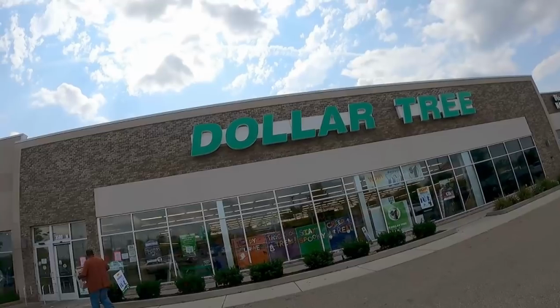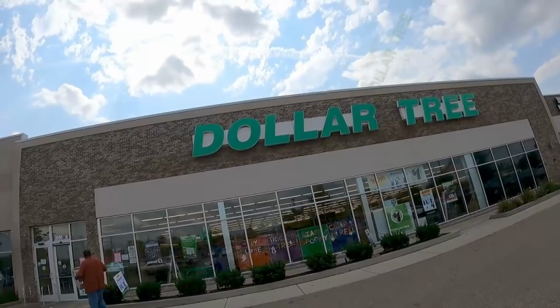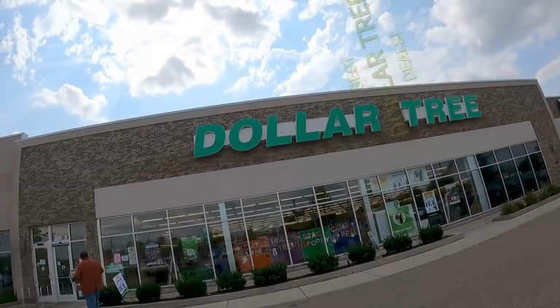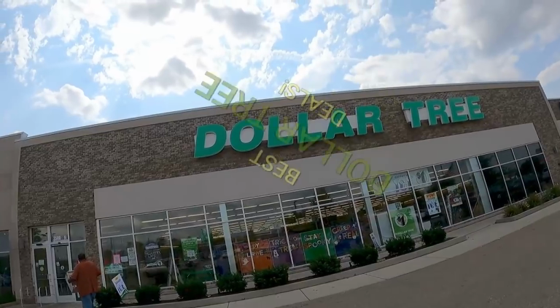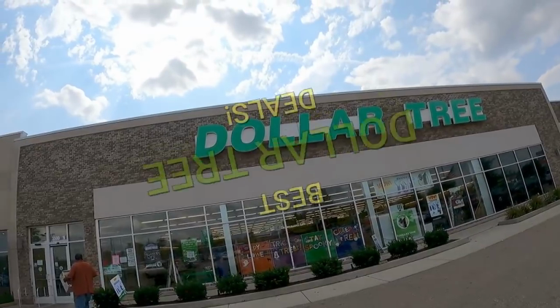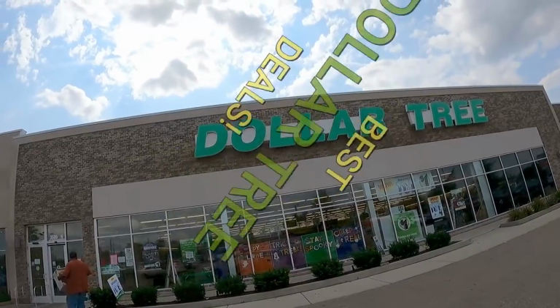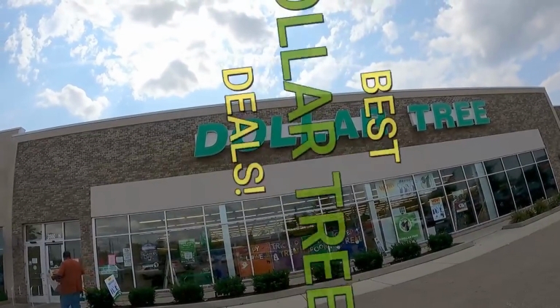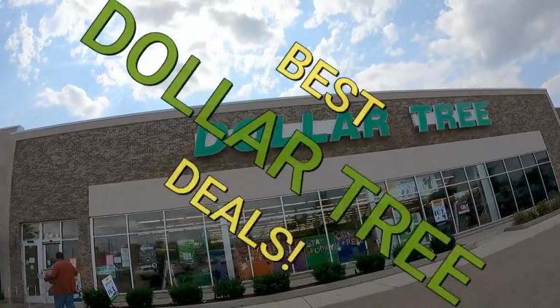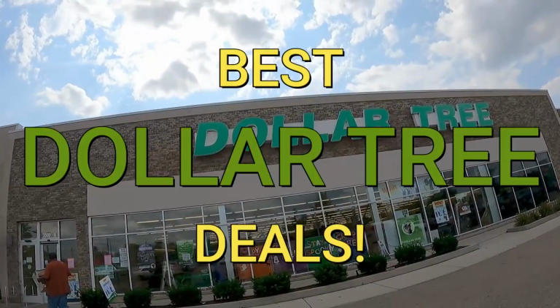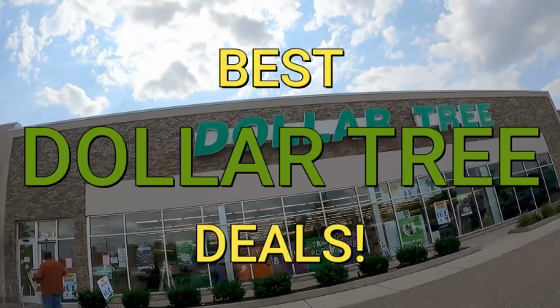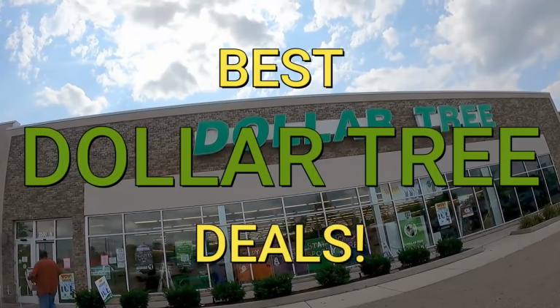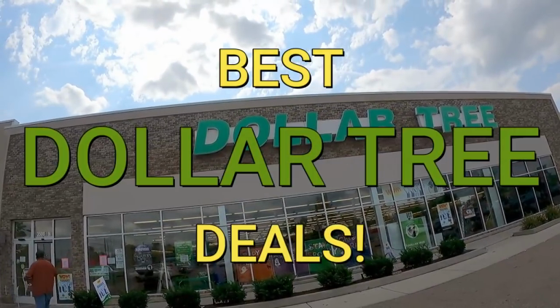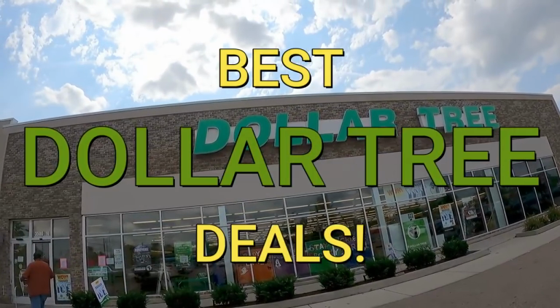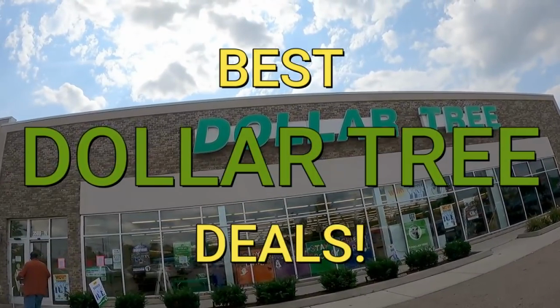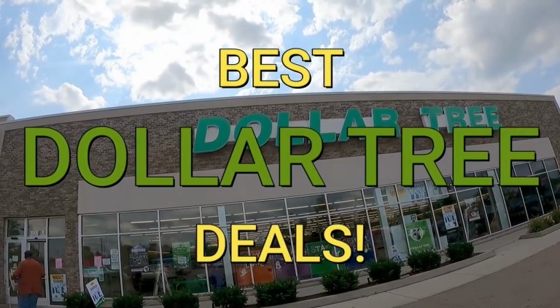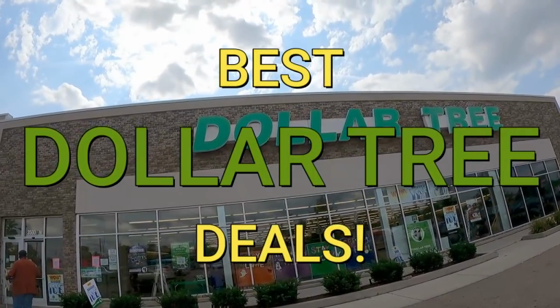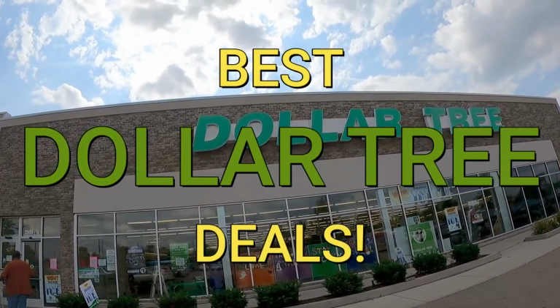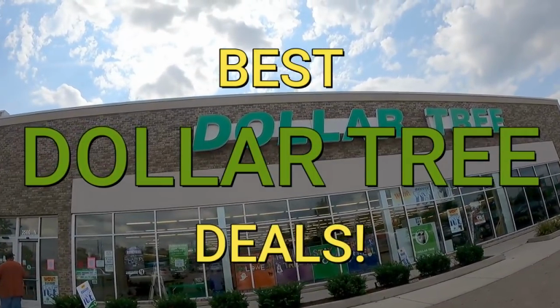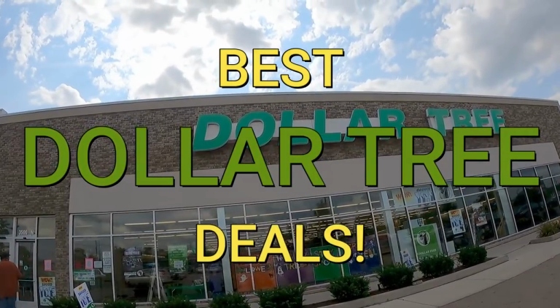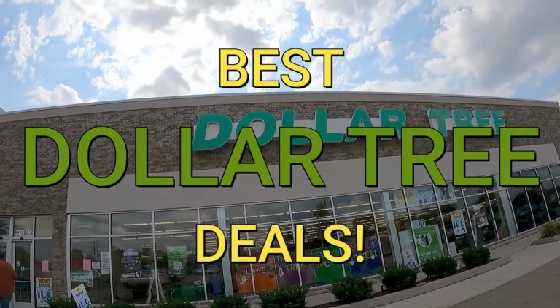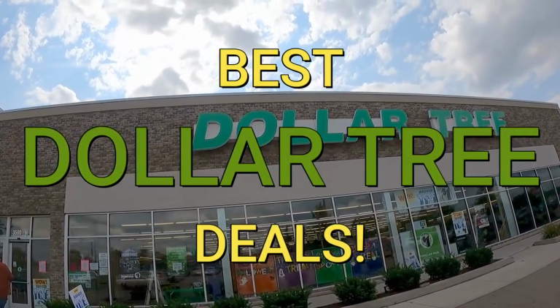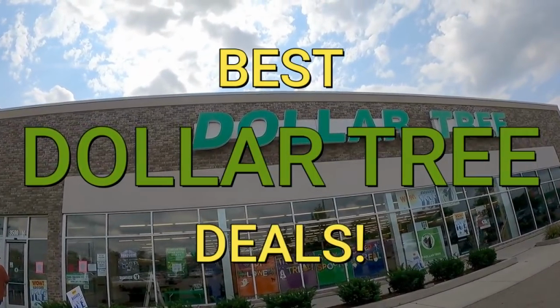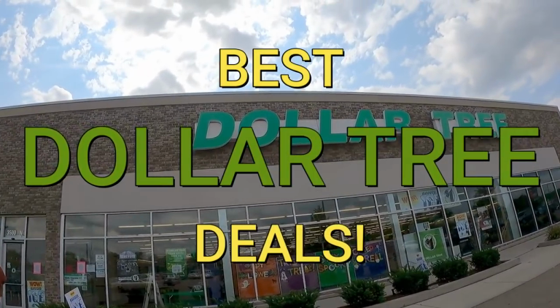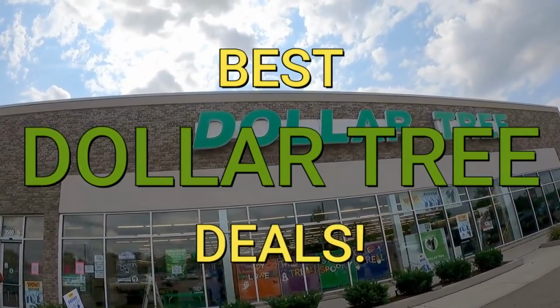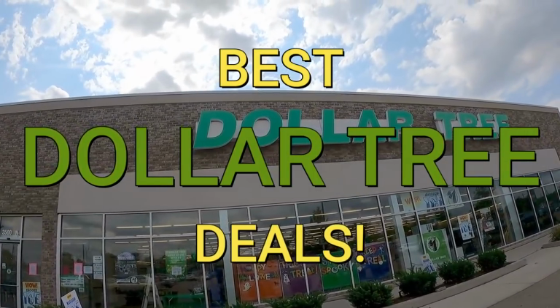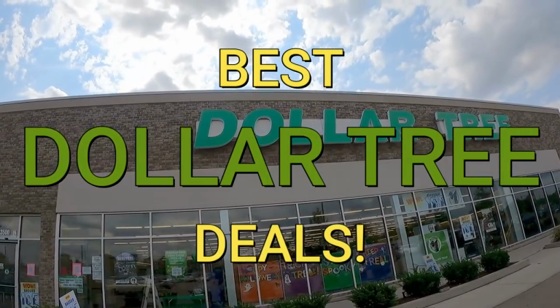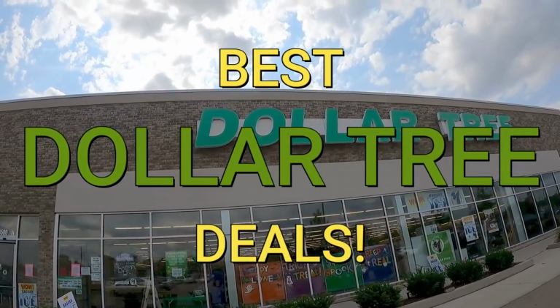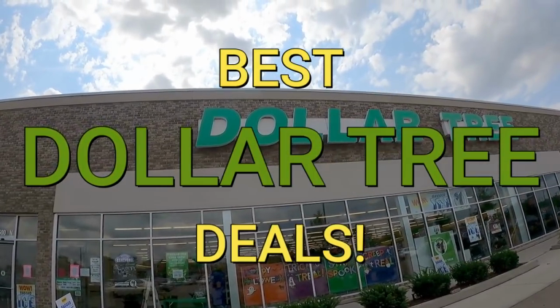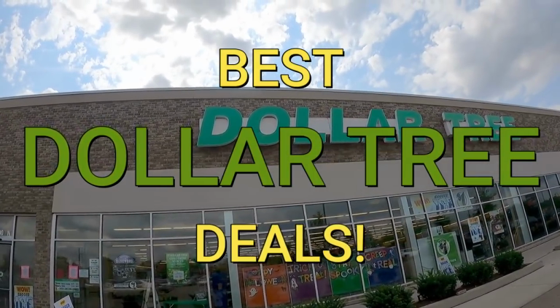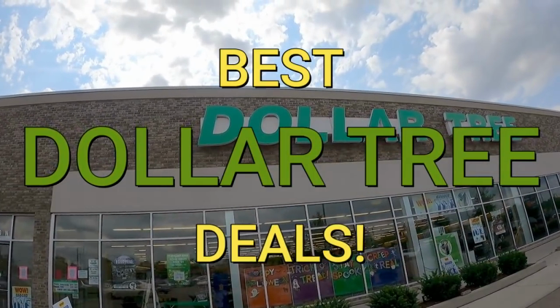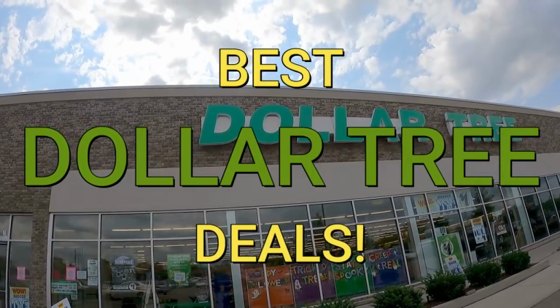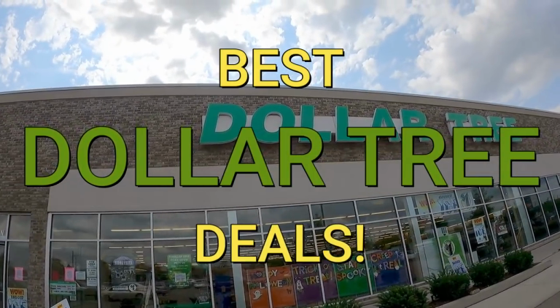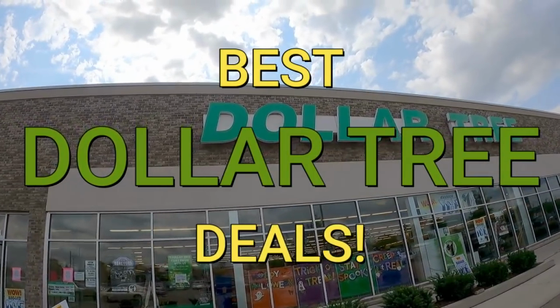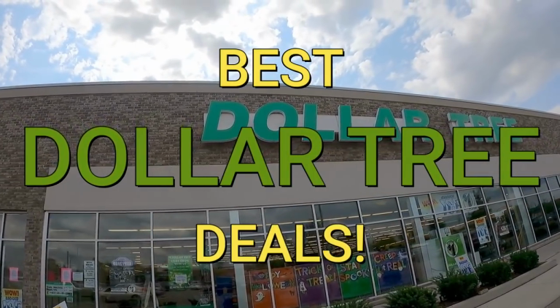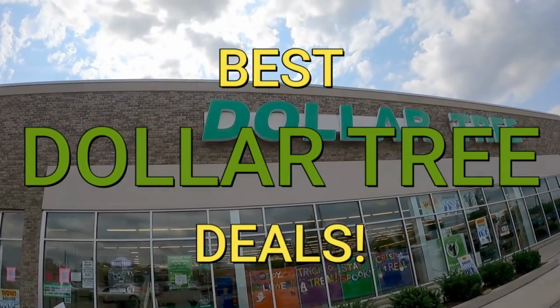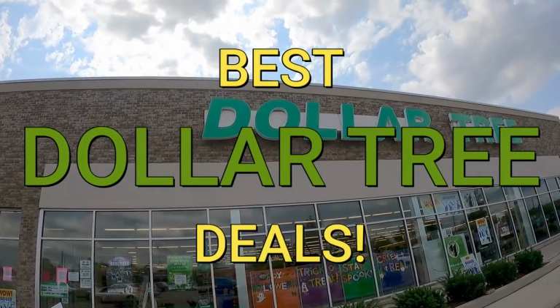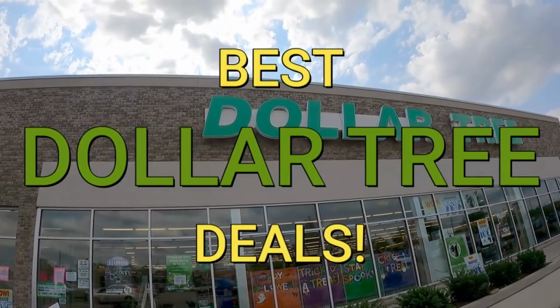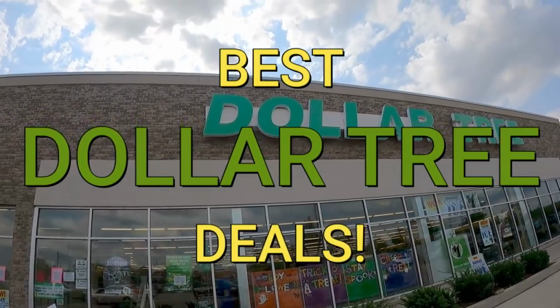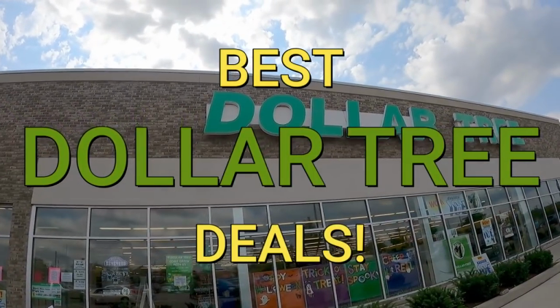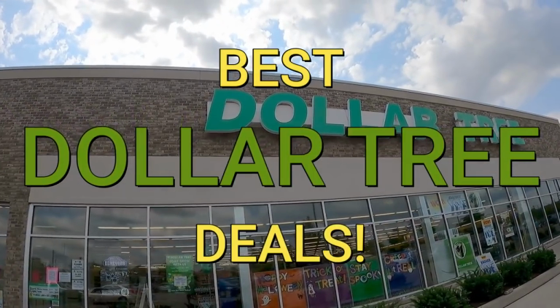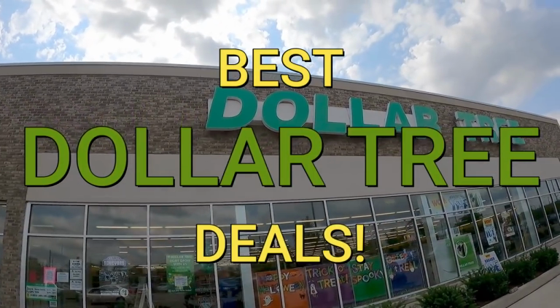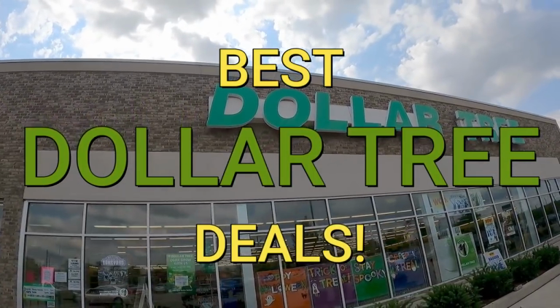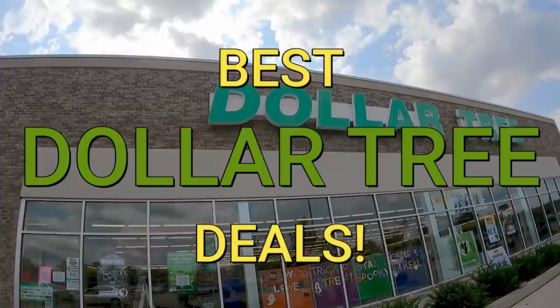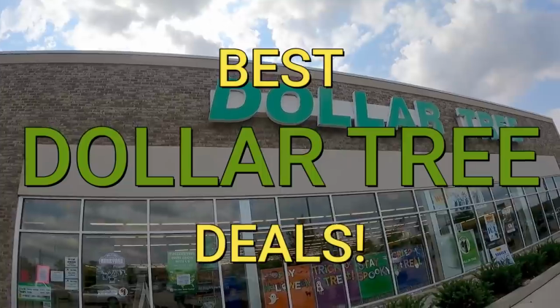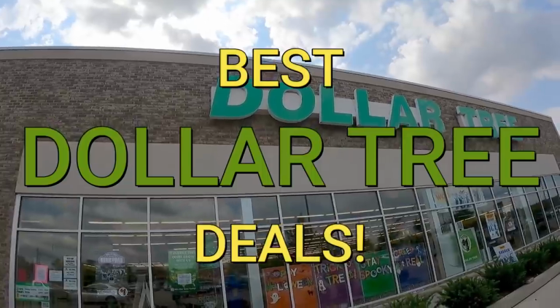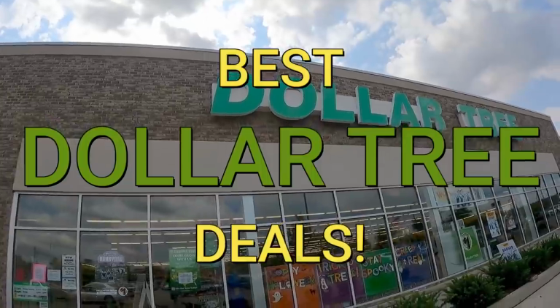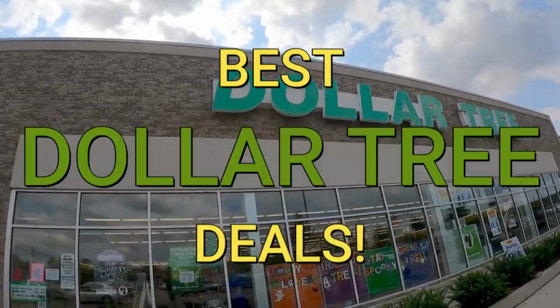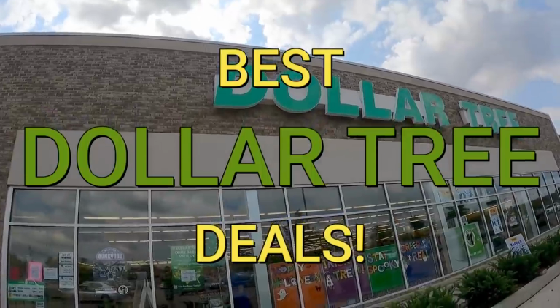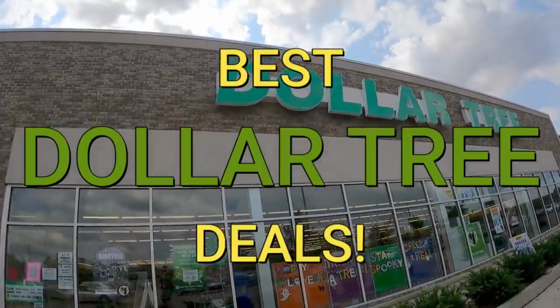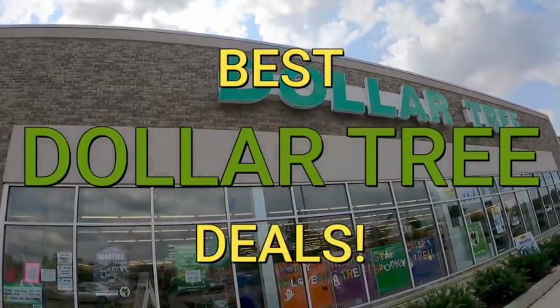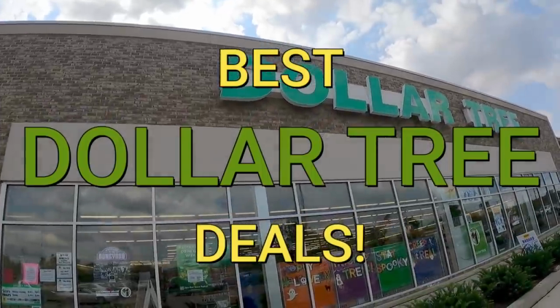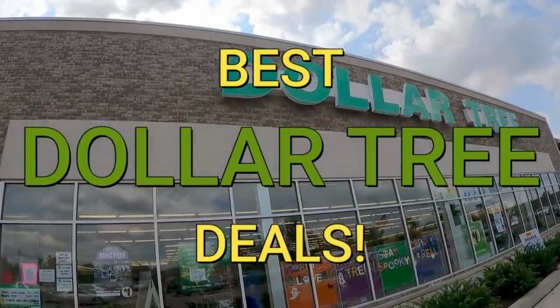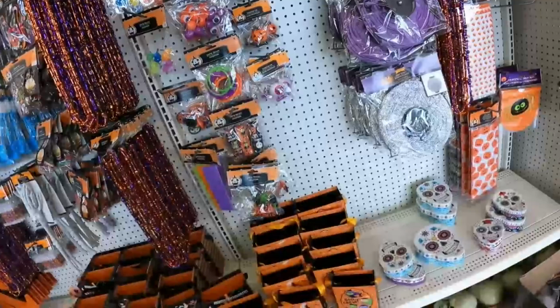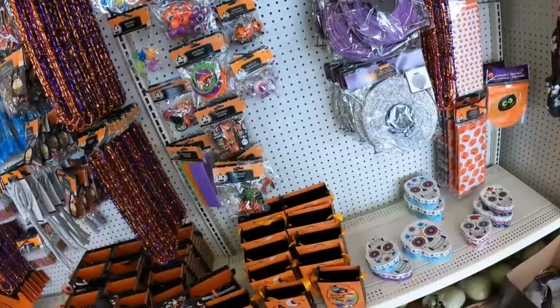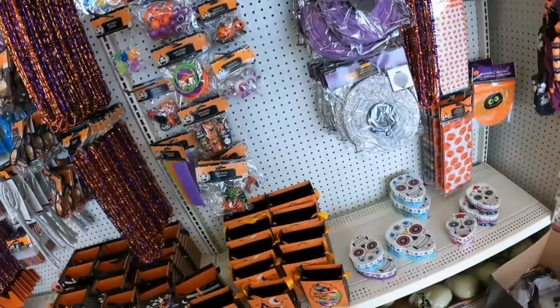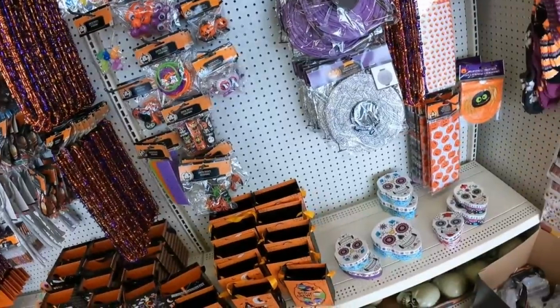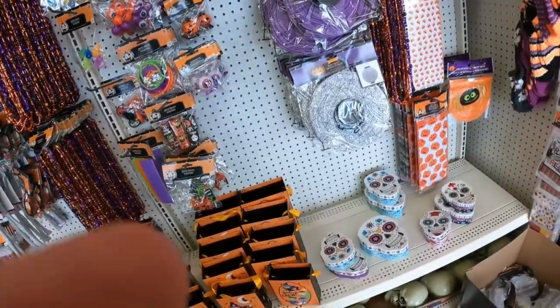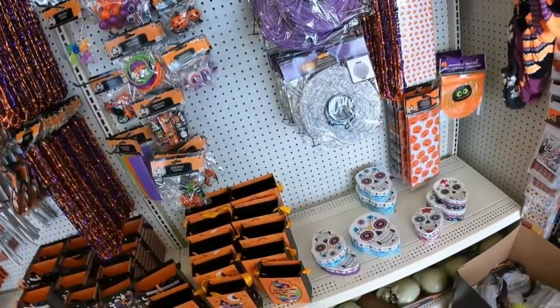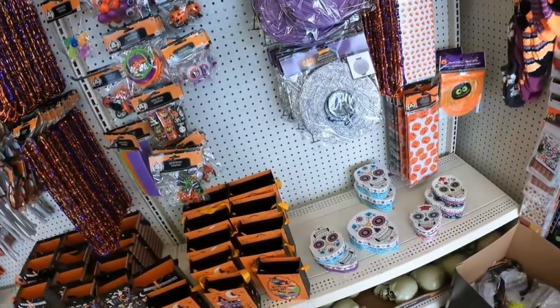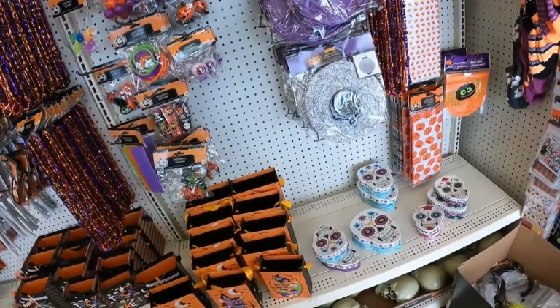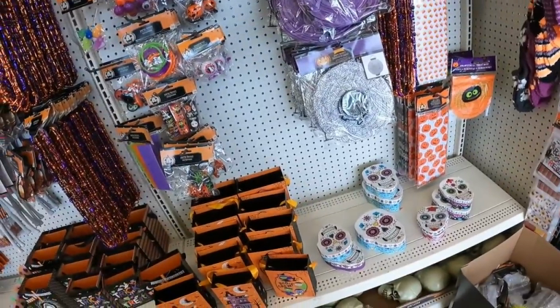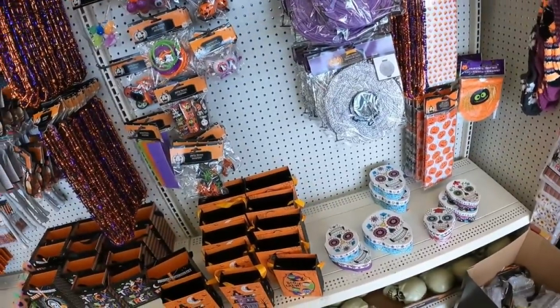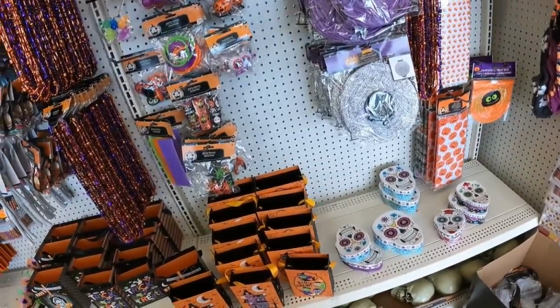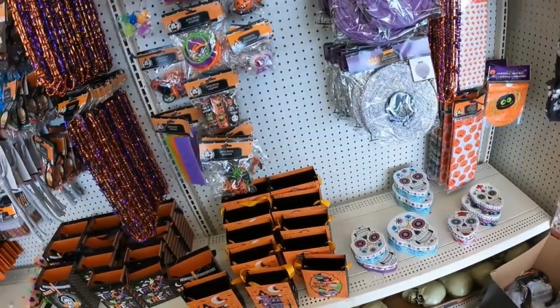A lot of people think Dollar Tree is just junk, but here are the best Dollar Tree deals you can find to make or save some money.